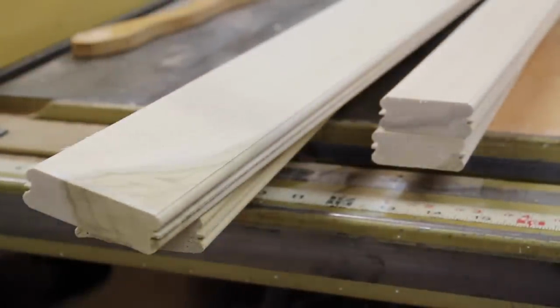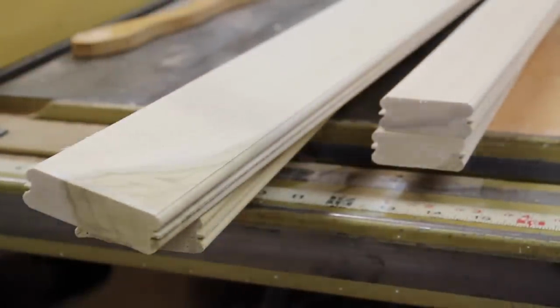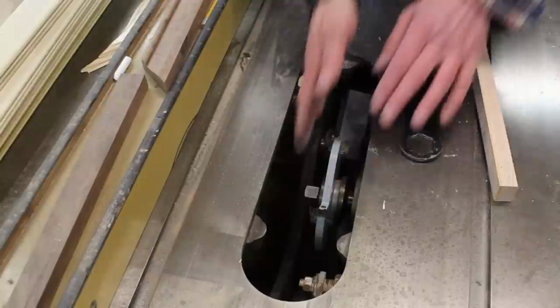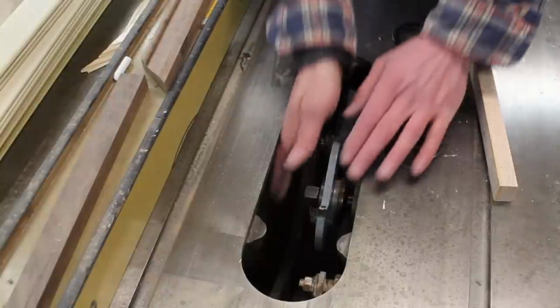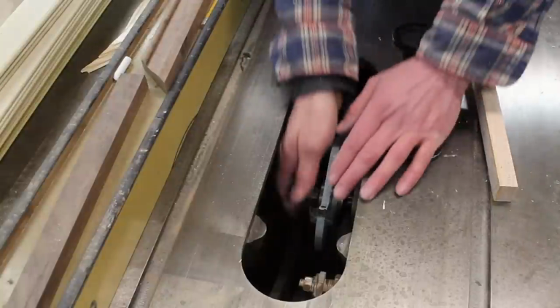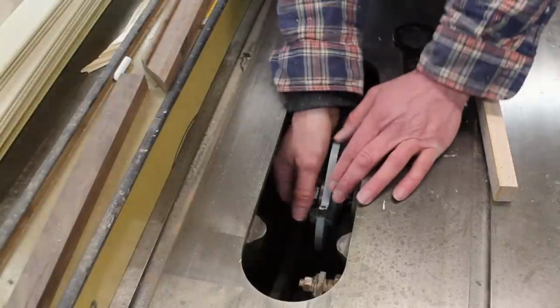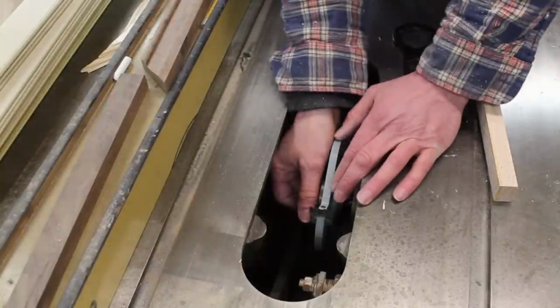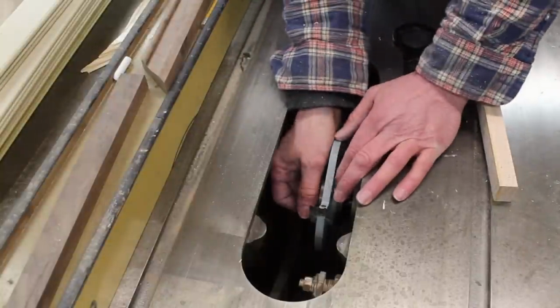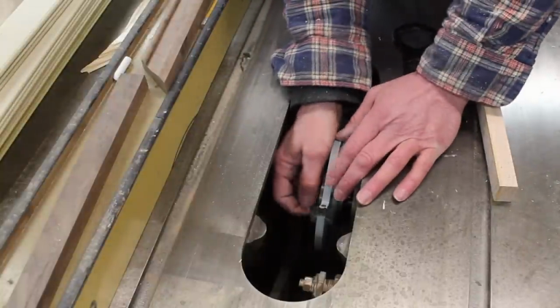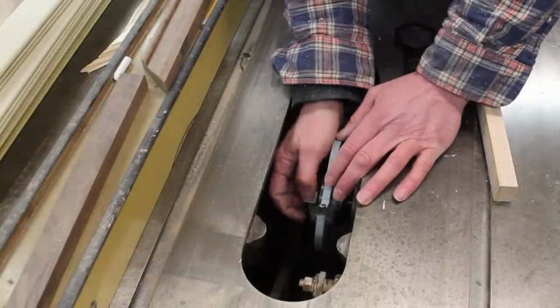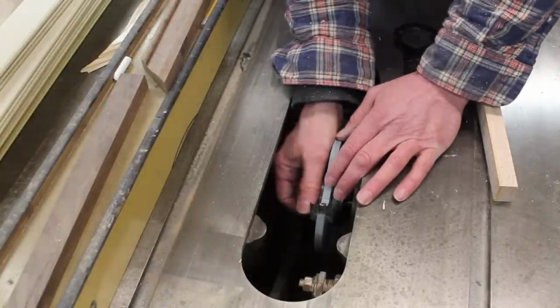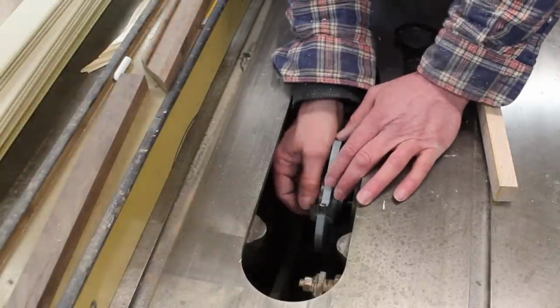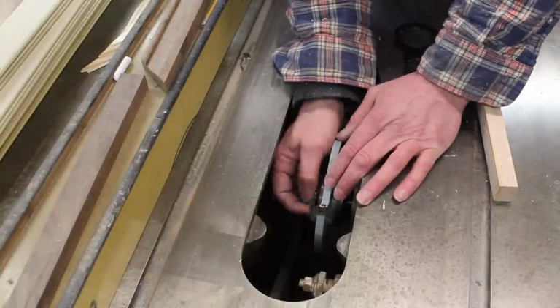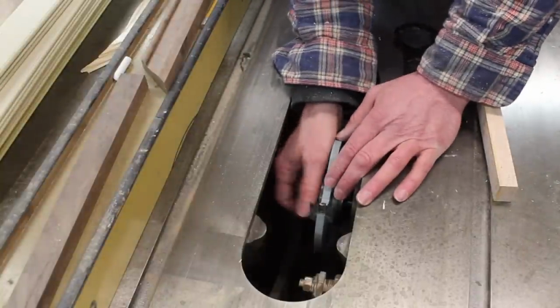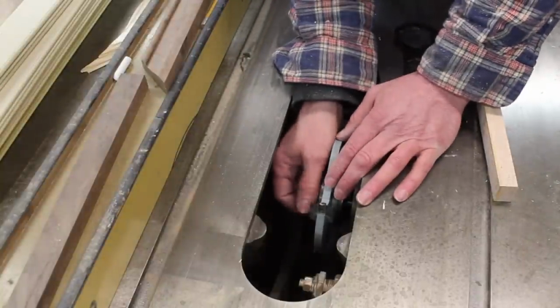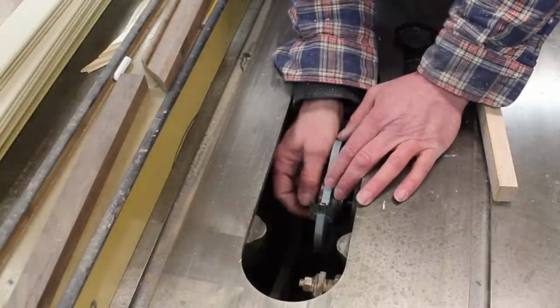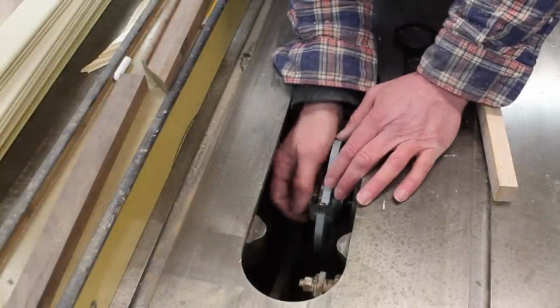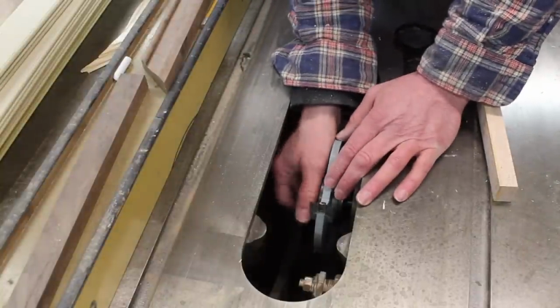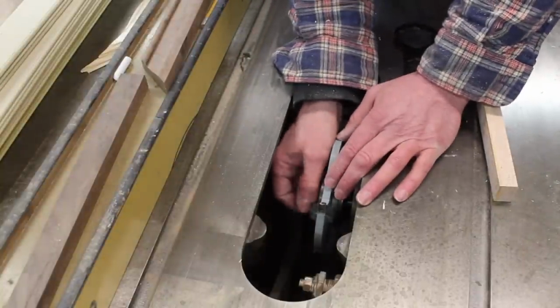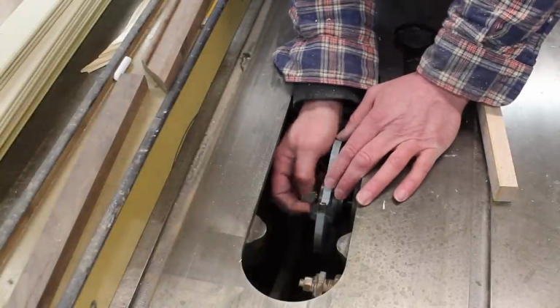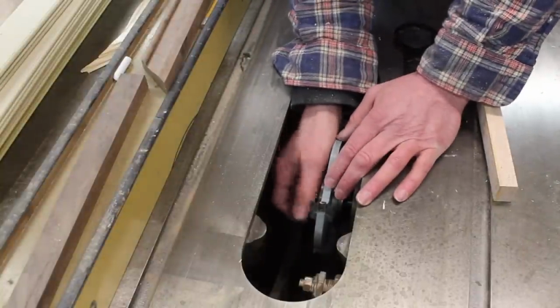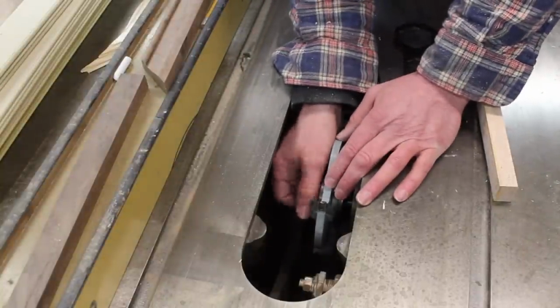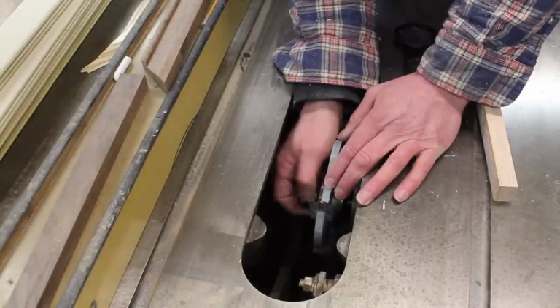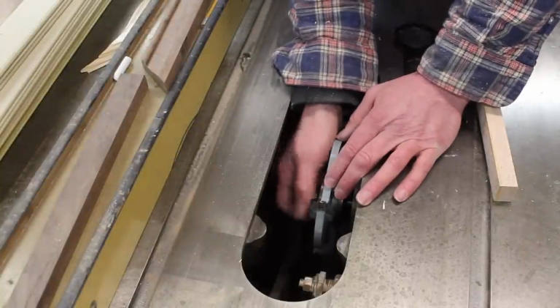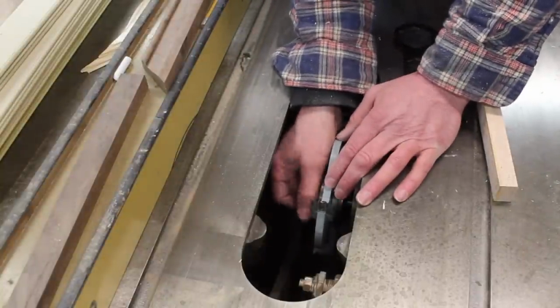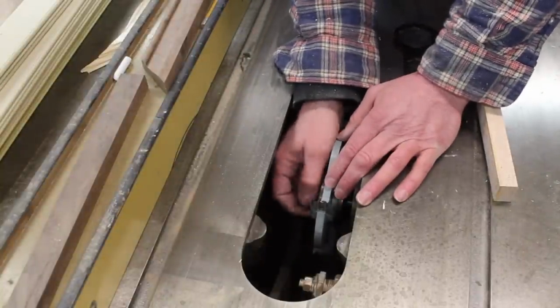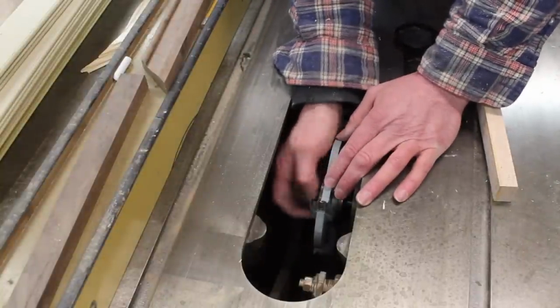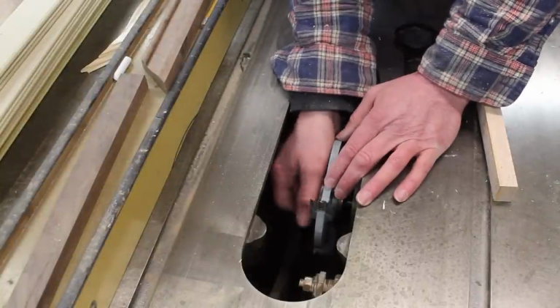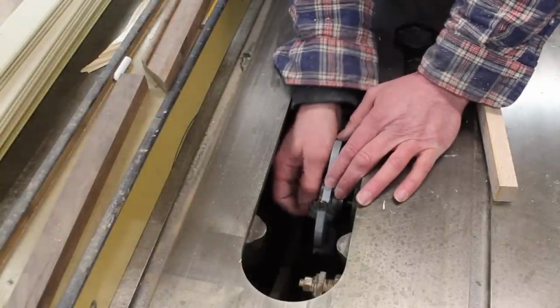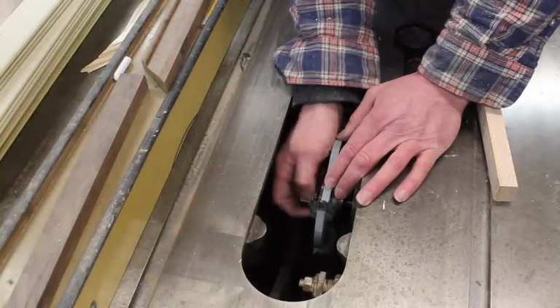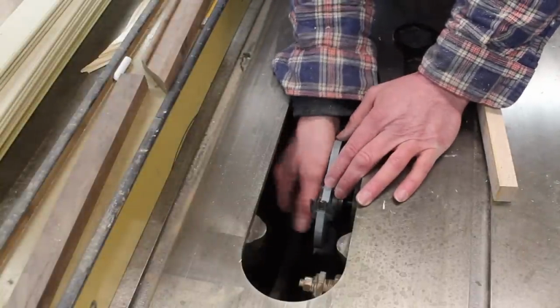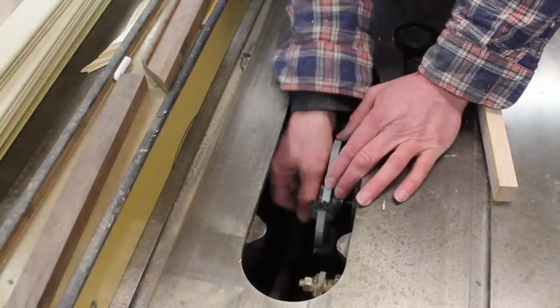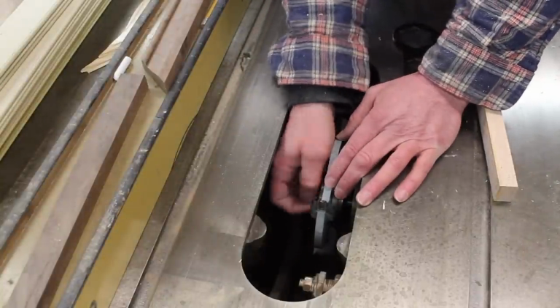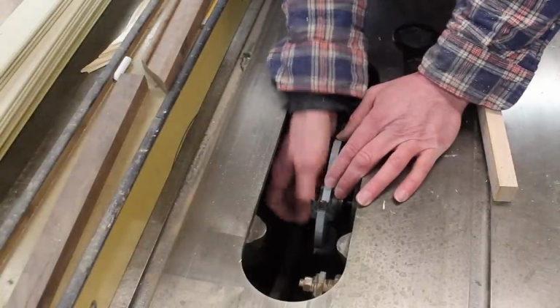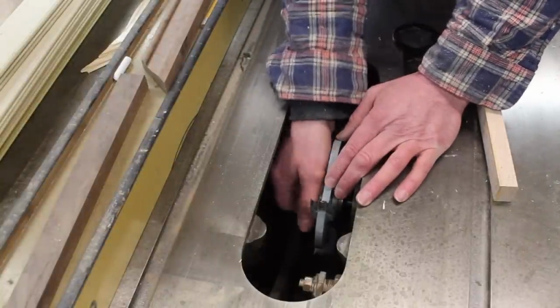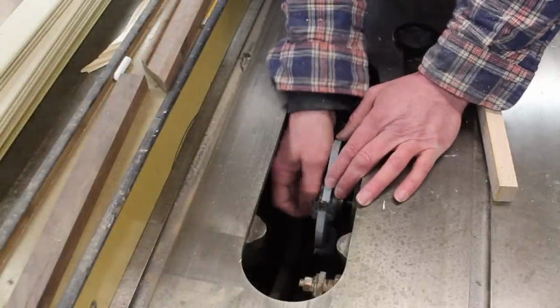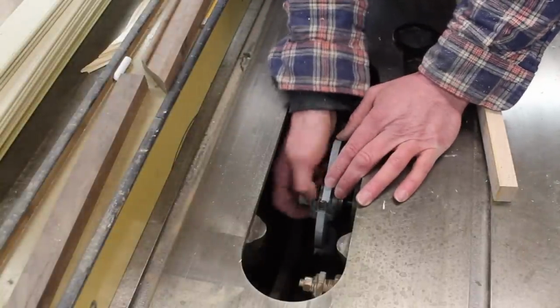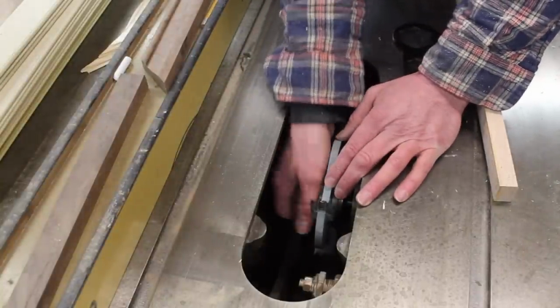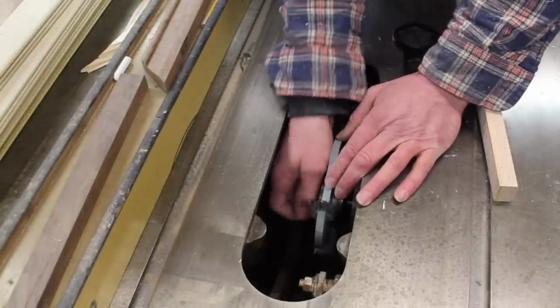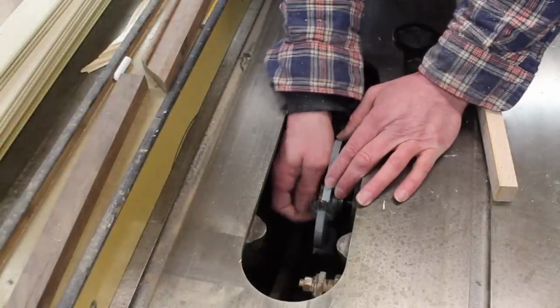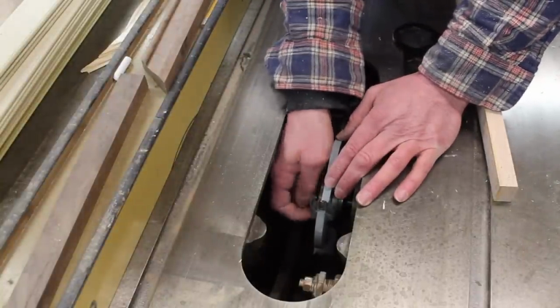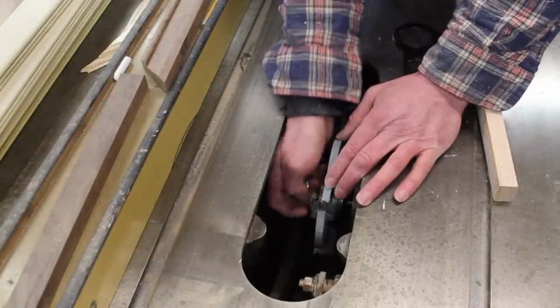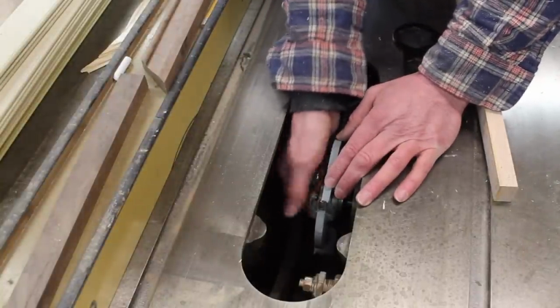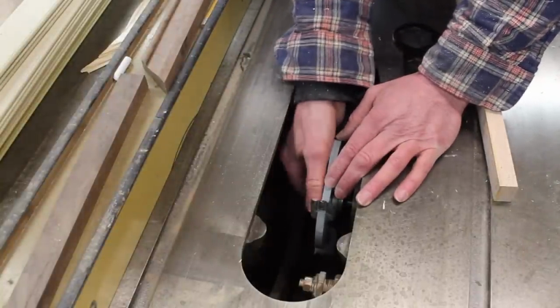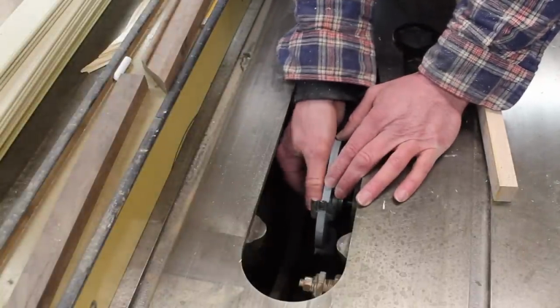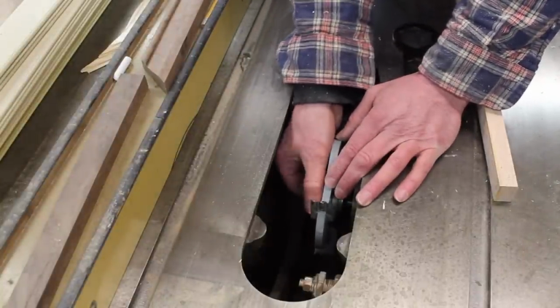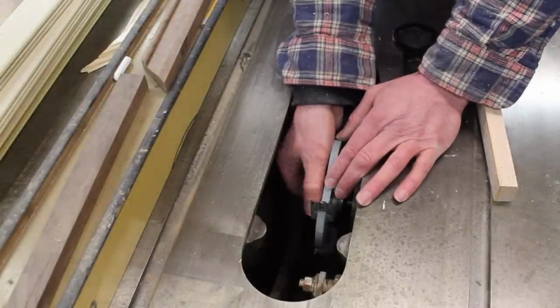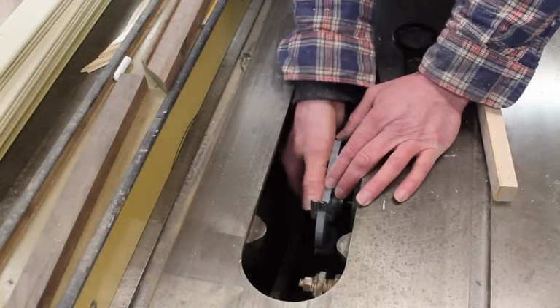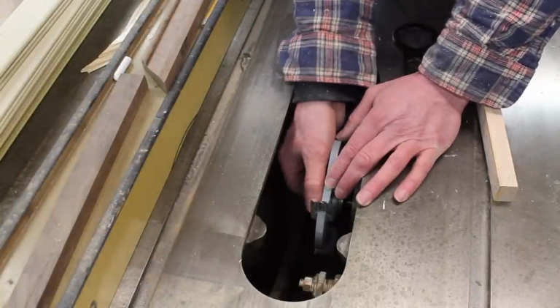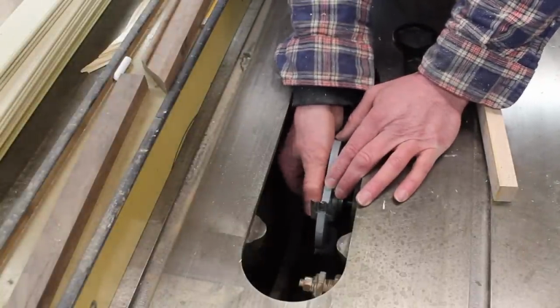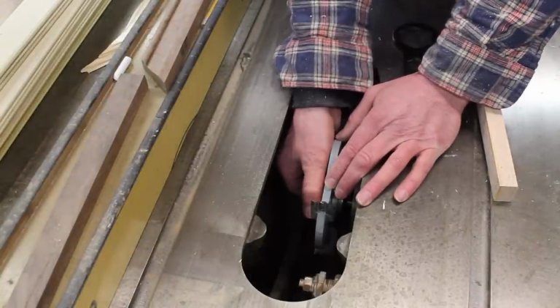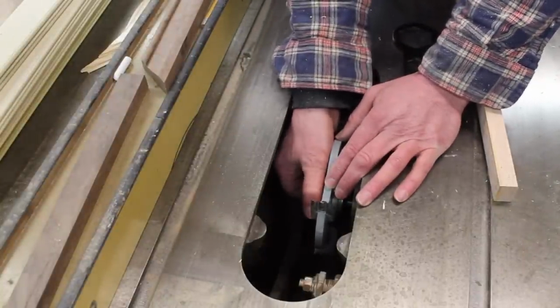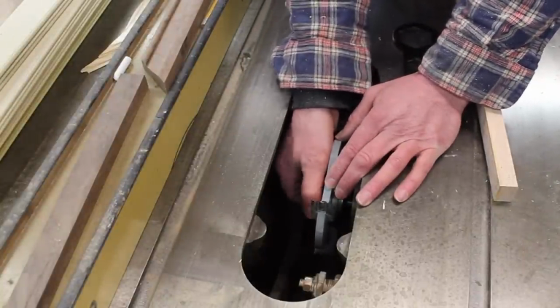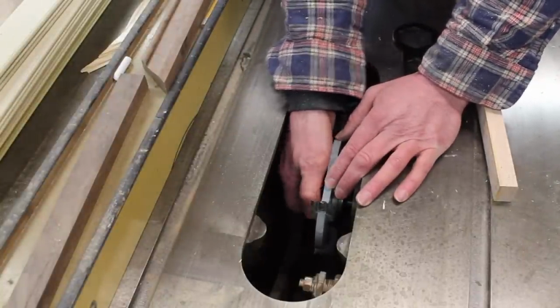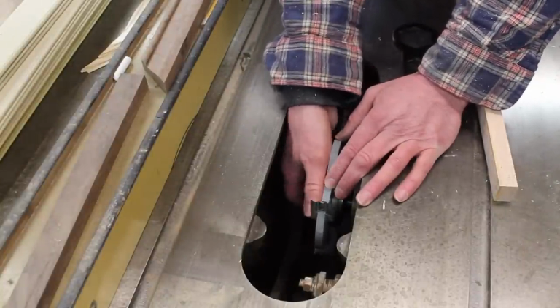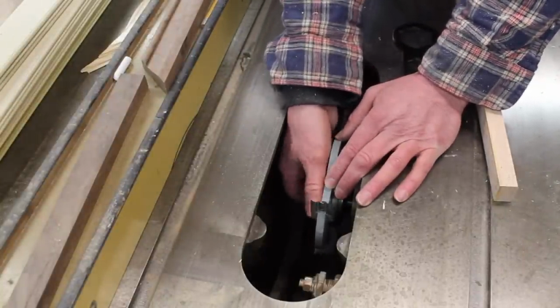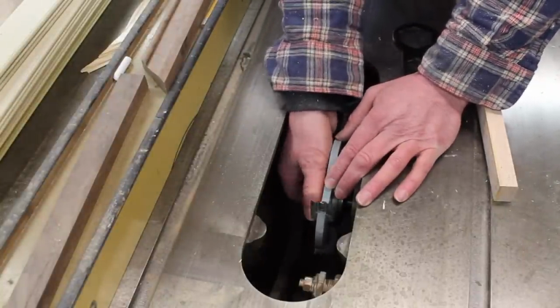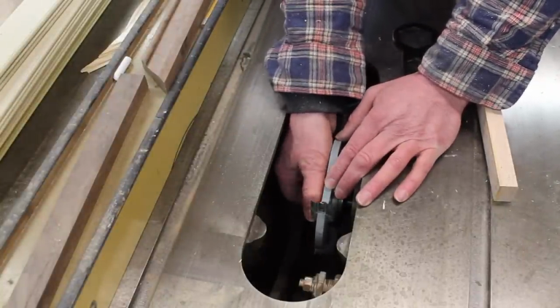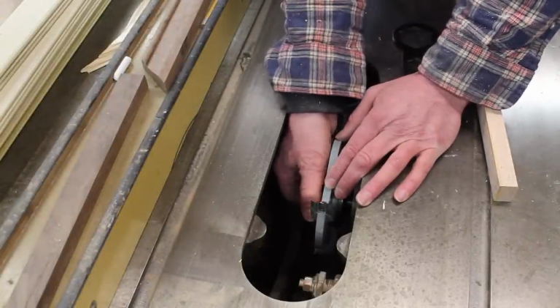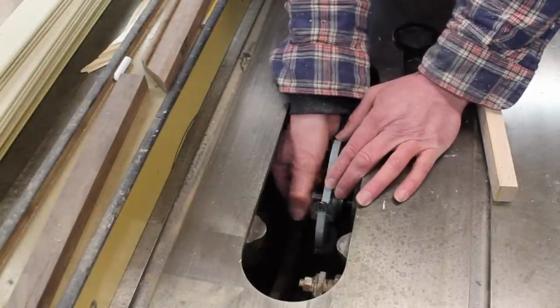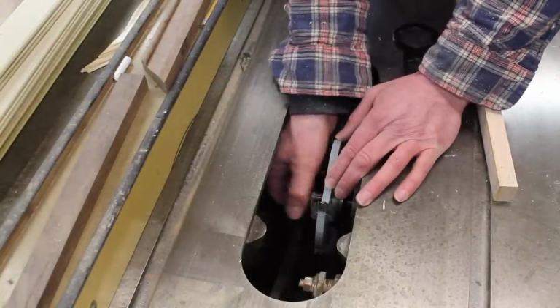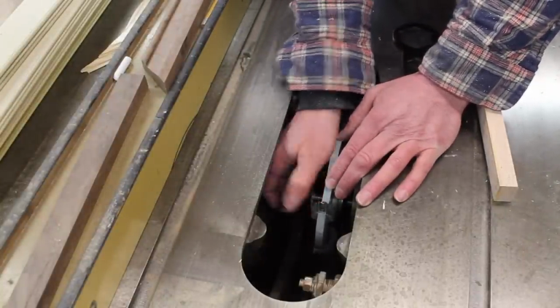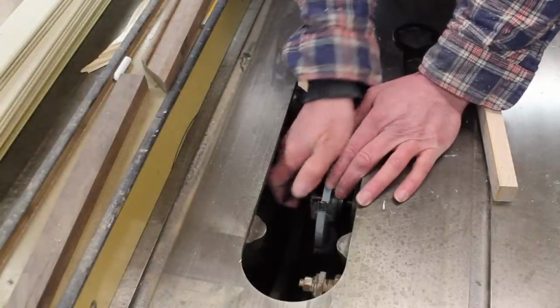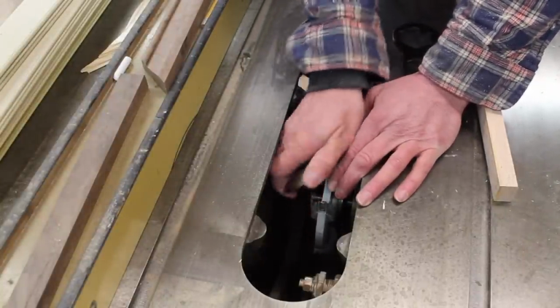Now that I've finished cutting the profile in the molding, I'll remove the cutting head and replace it with the table saw blade.